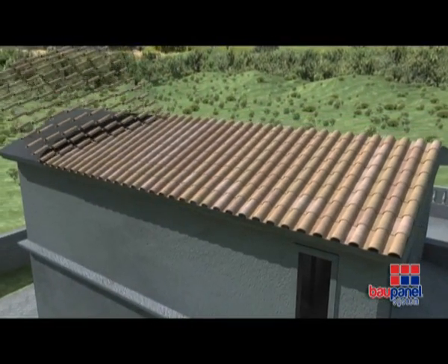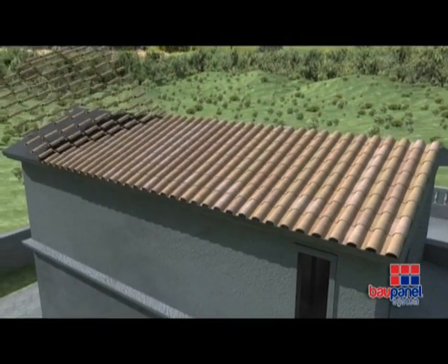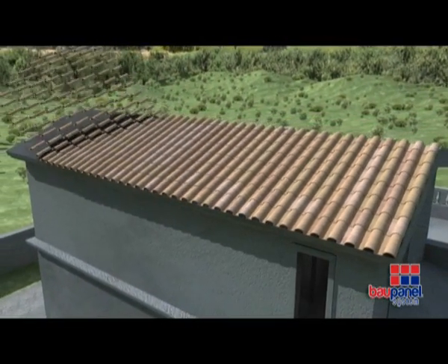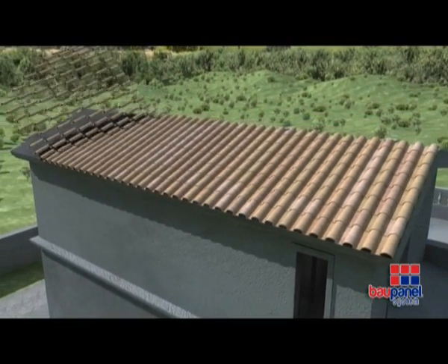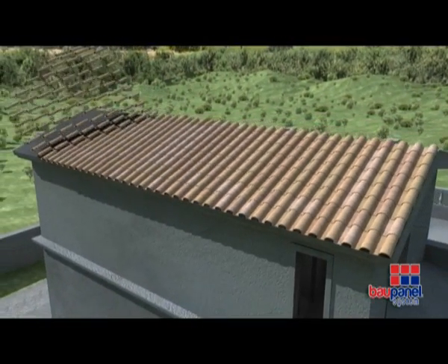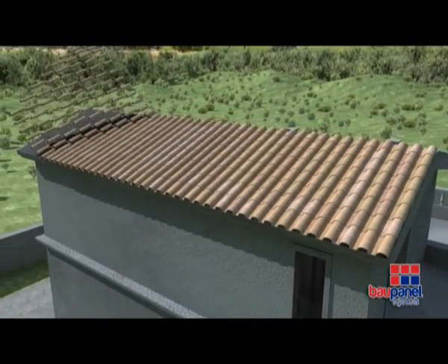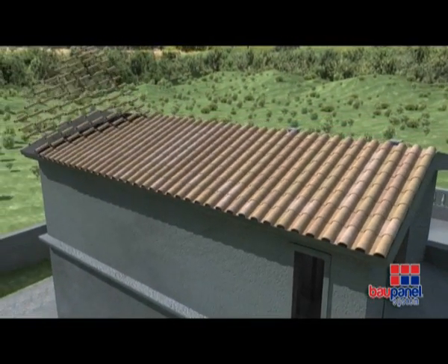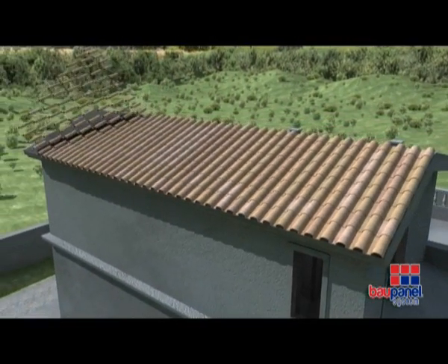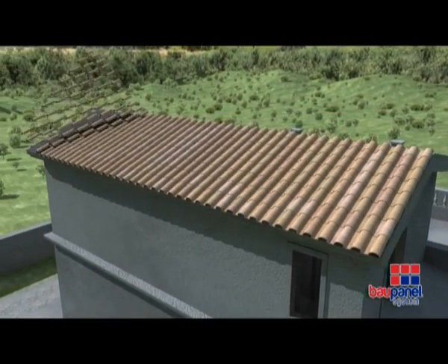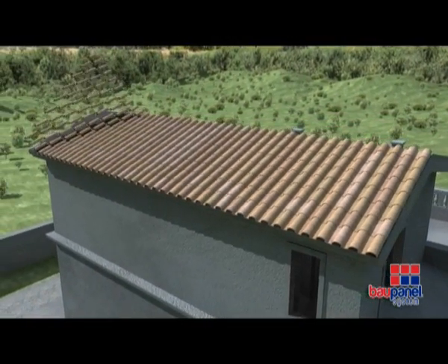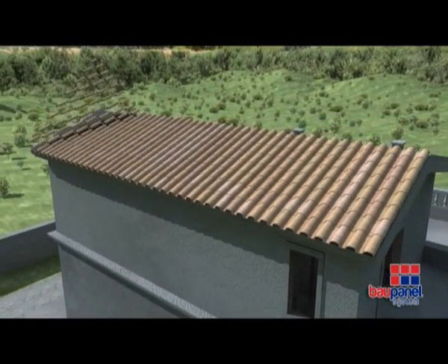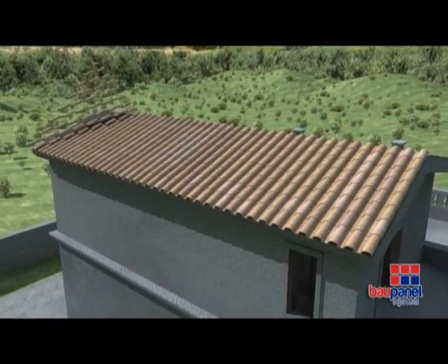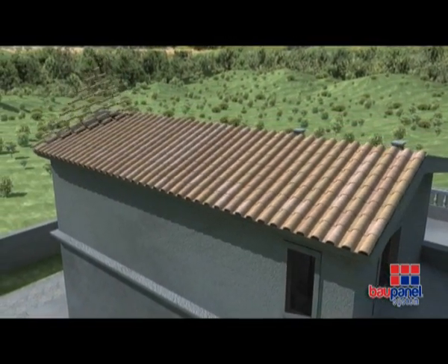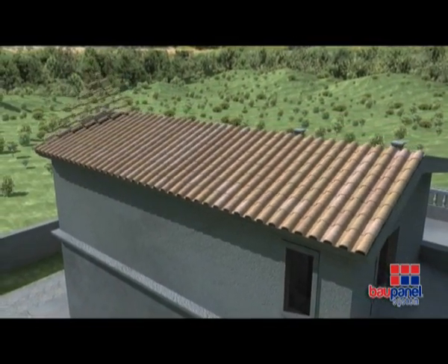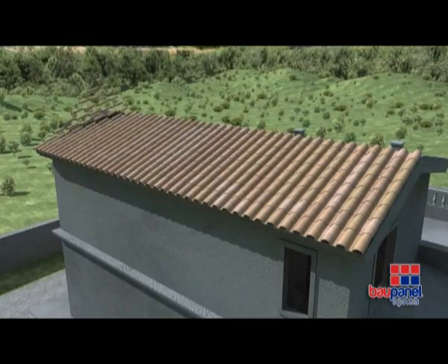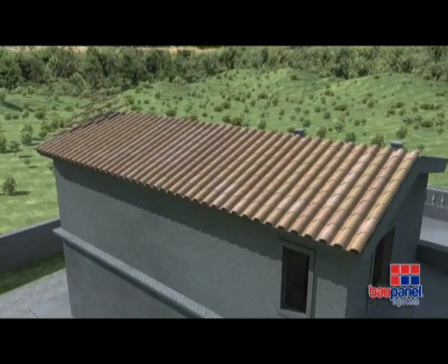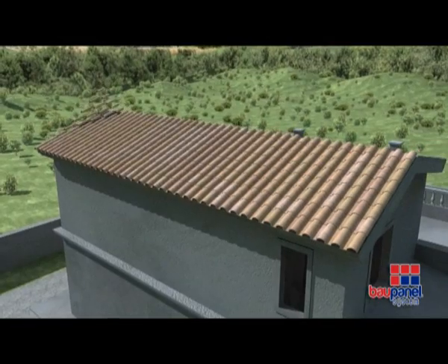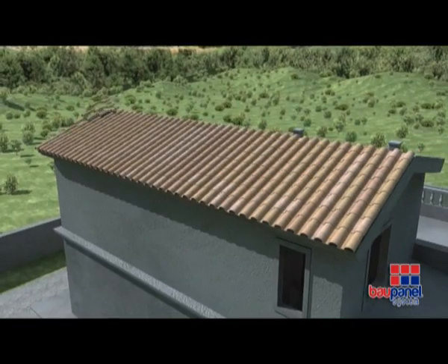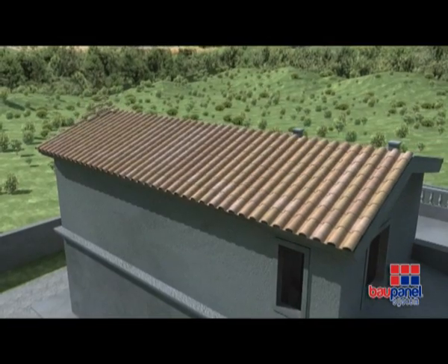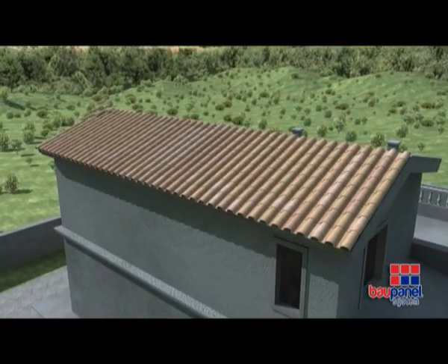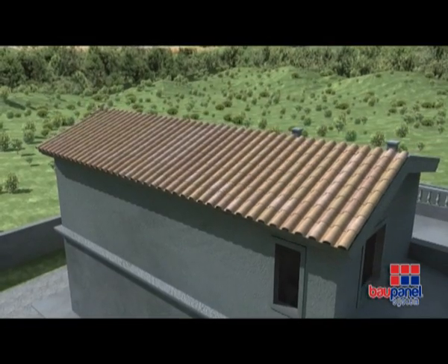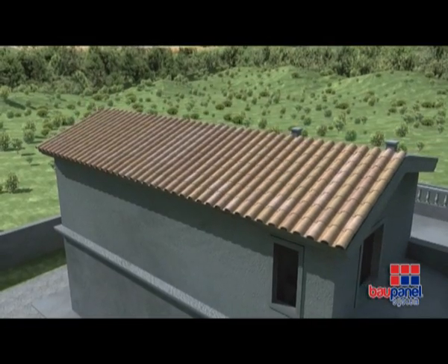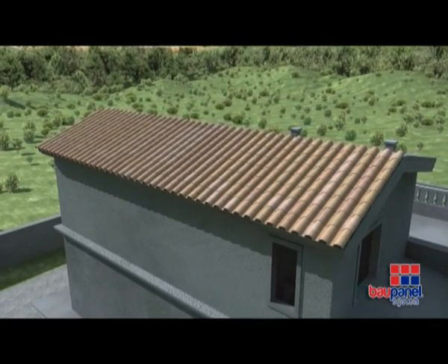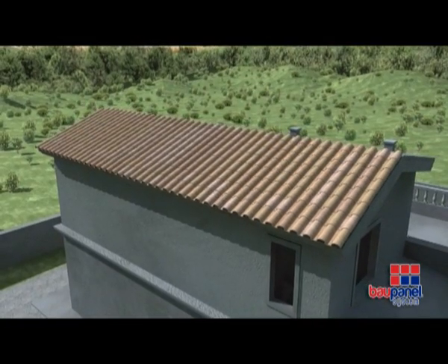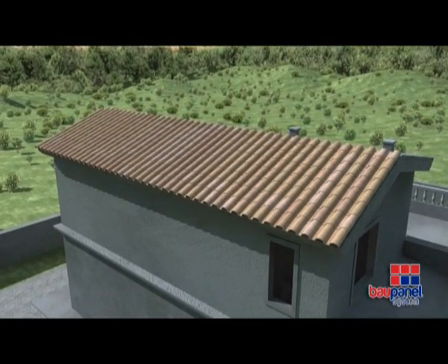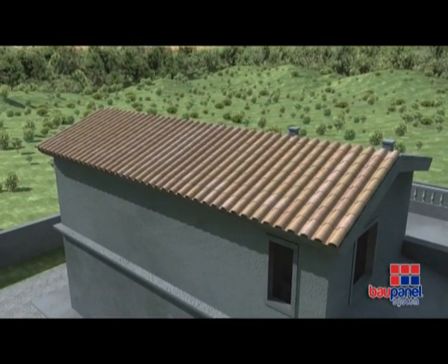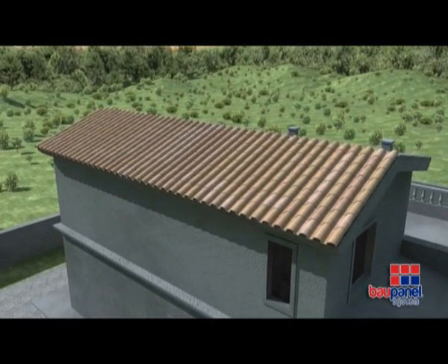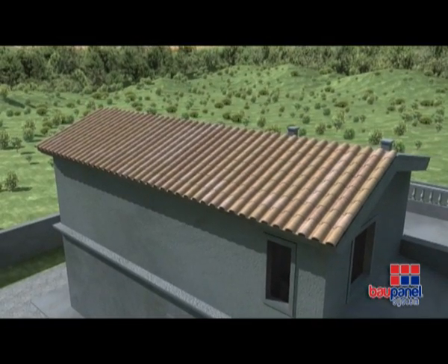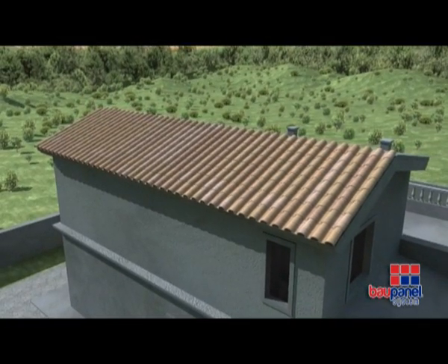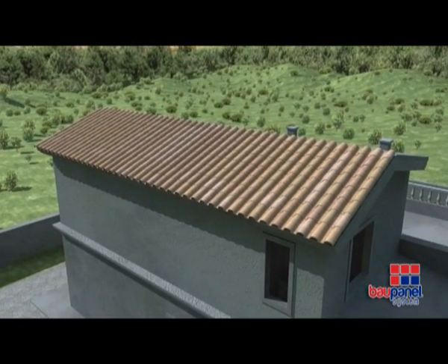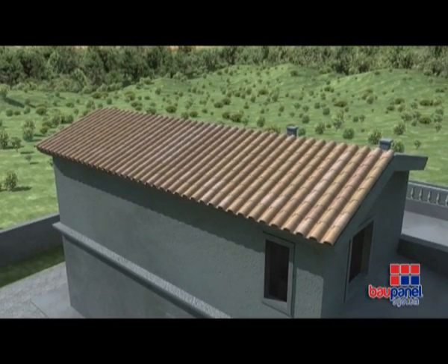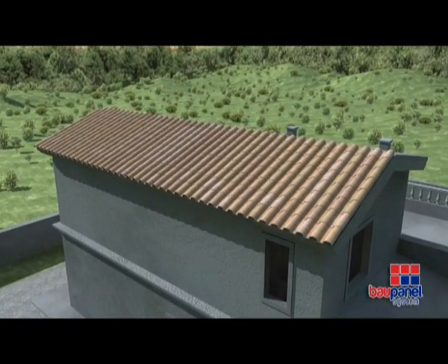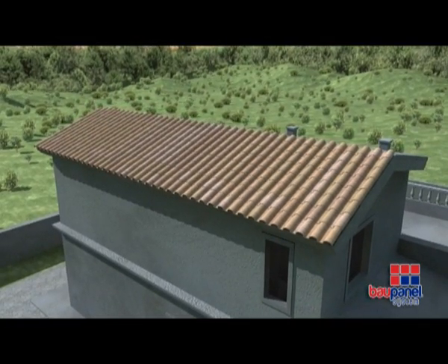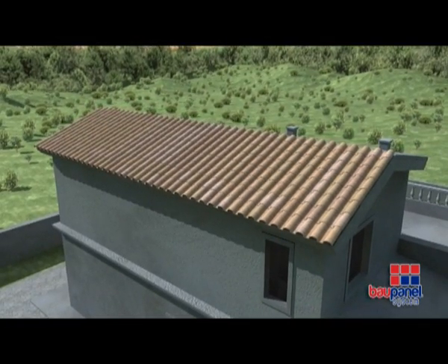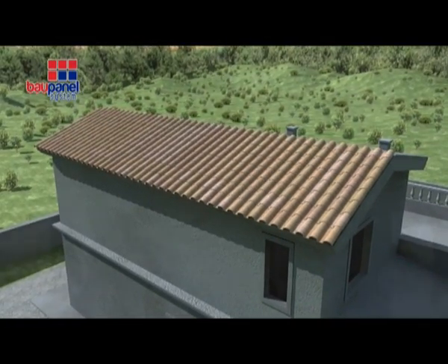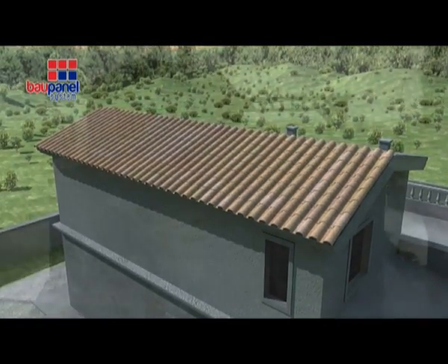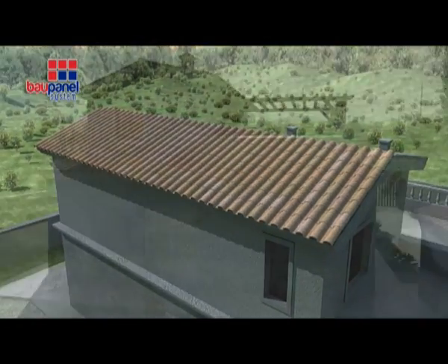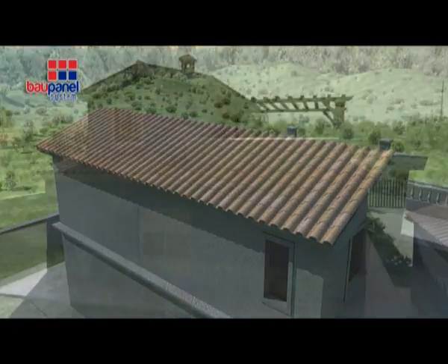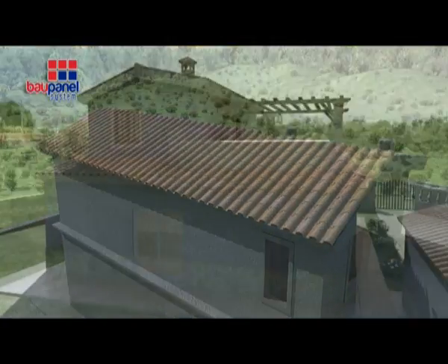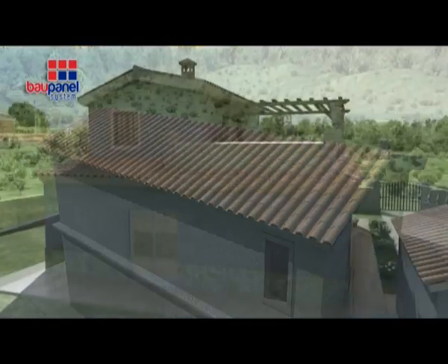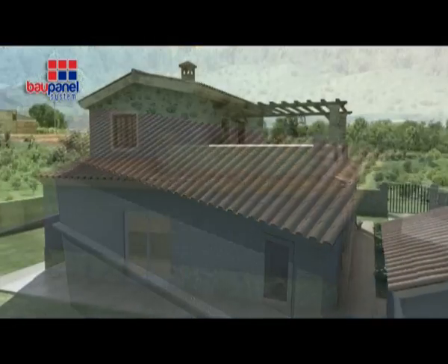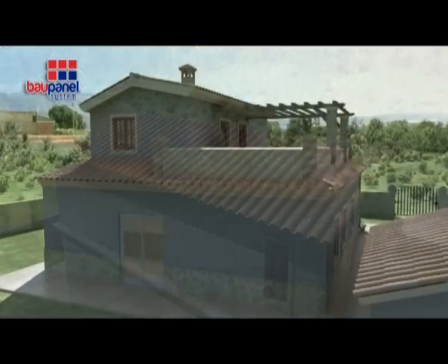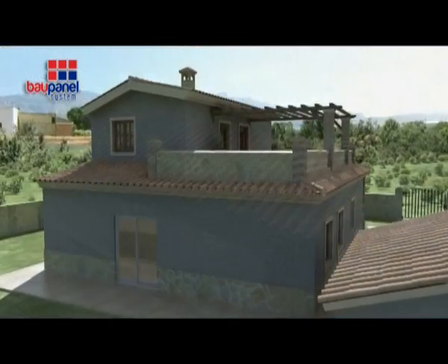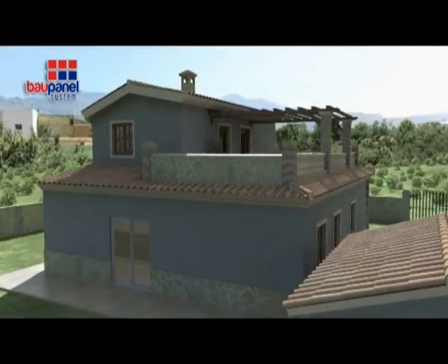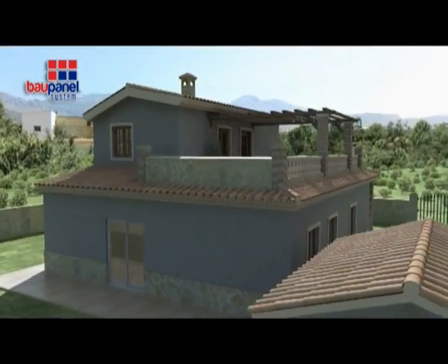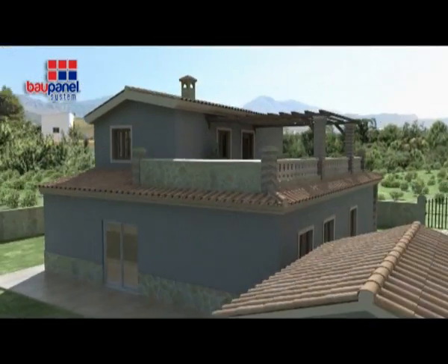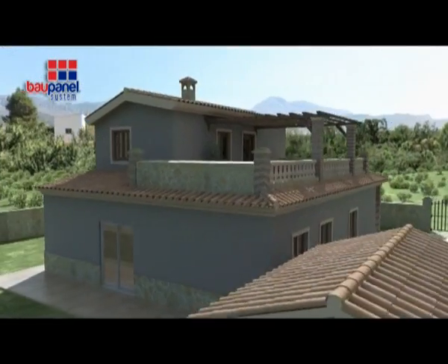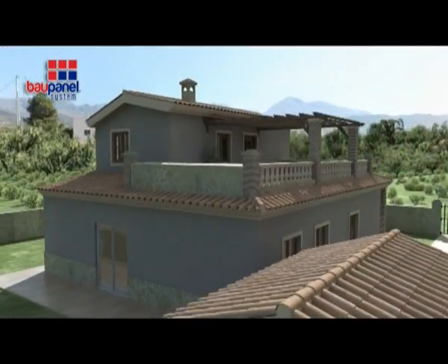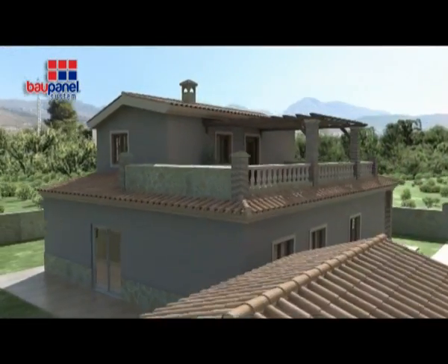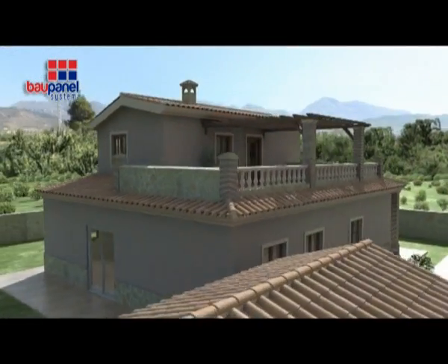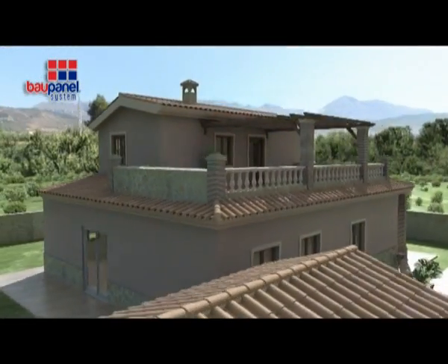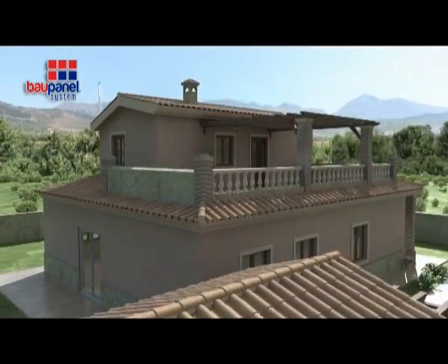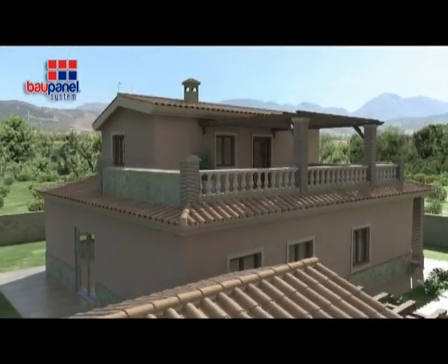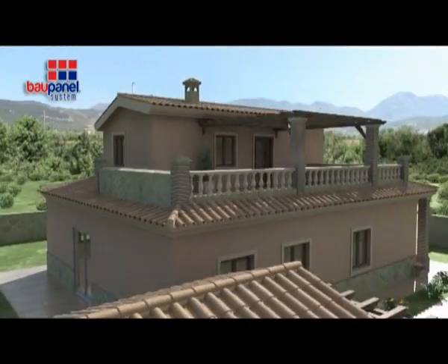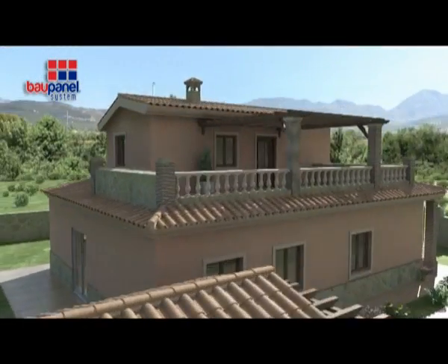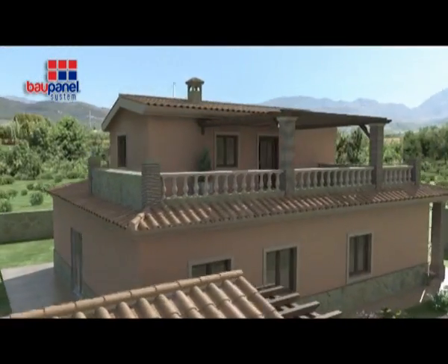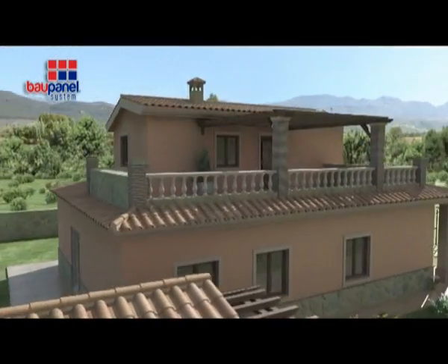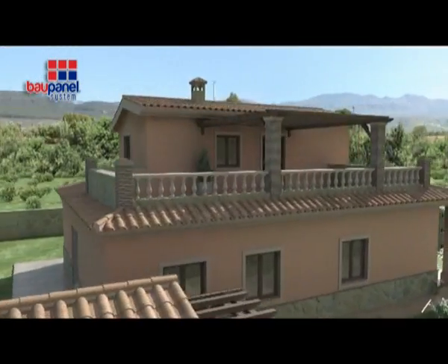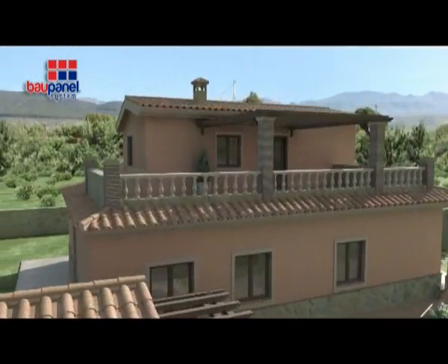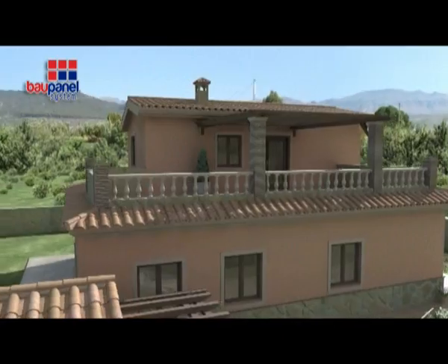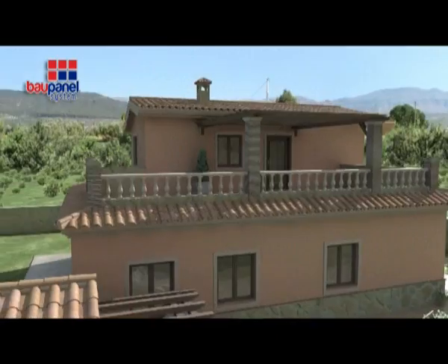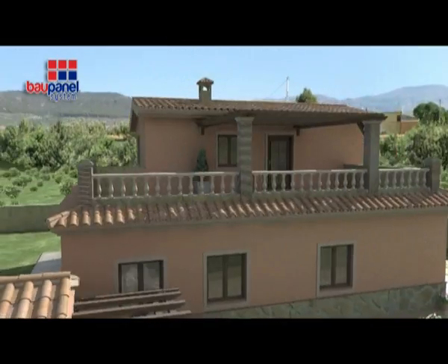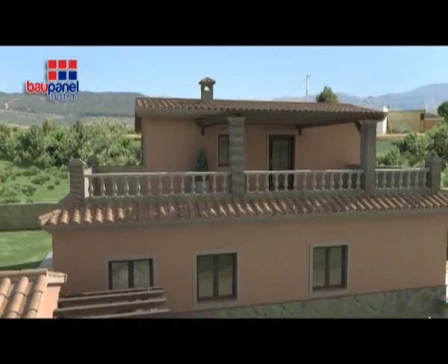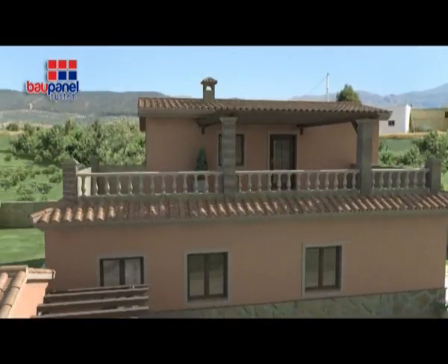Within no time at all, the building is ready to be fitted out to your specifications and become a home.